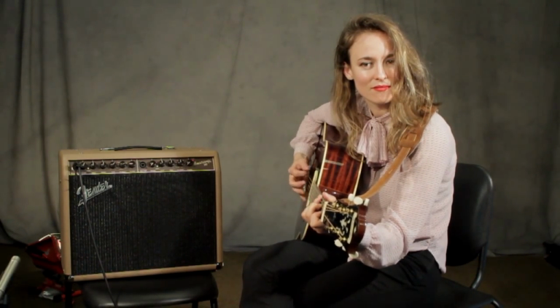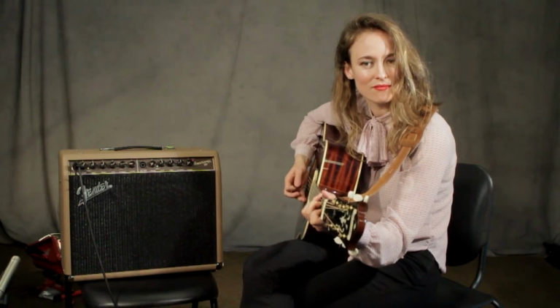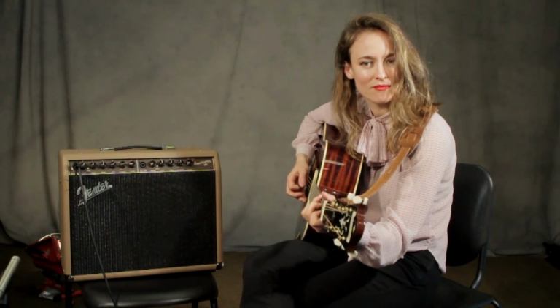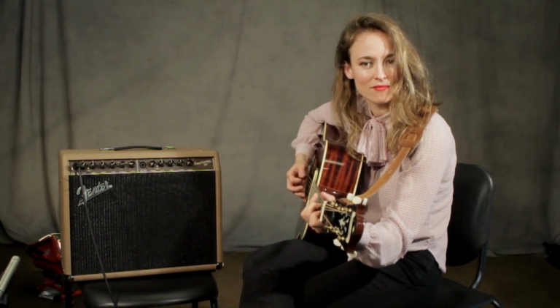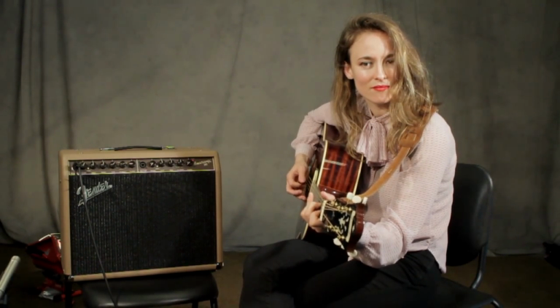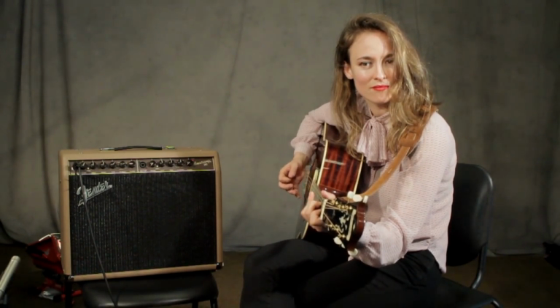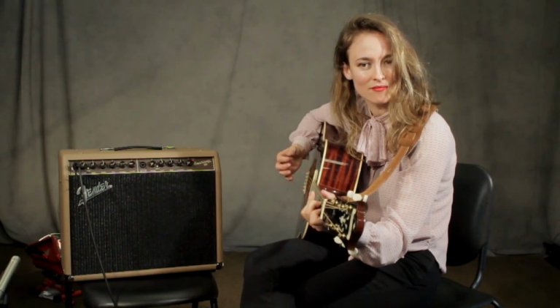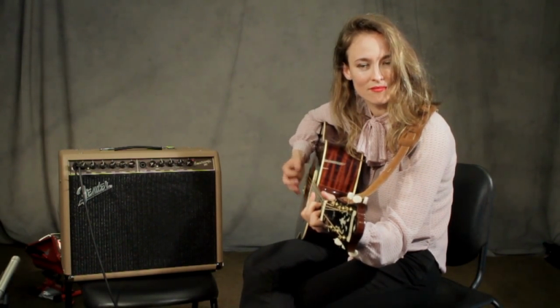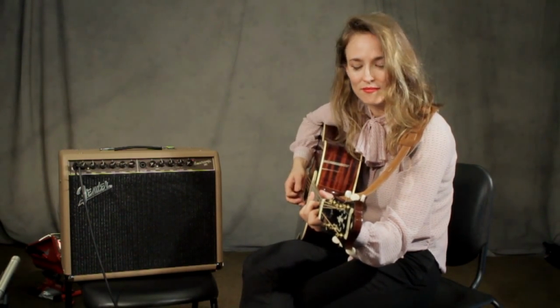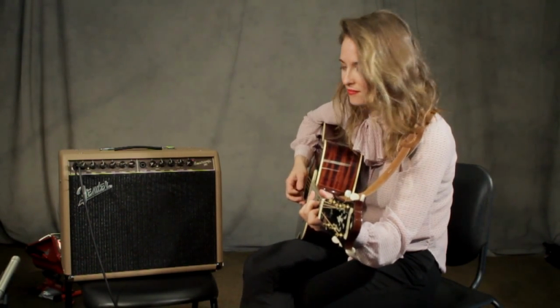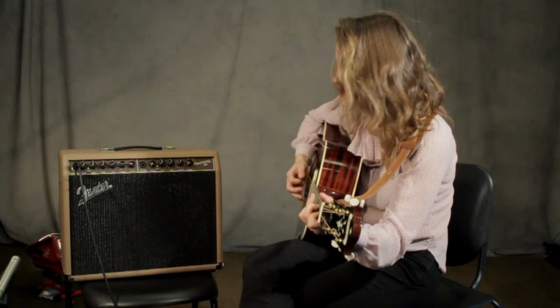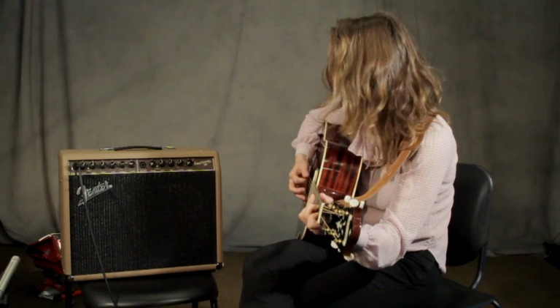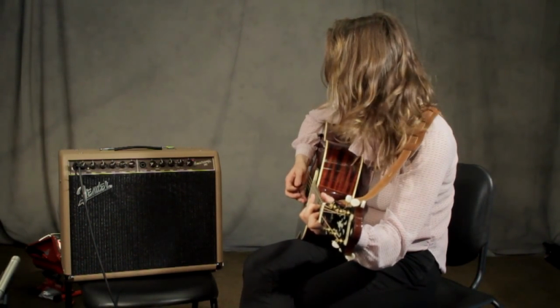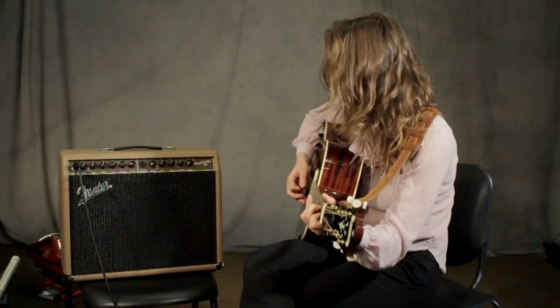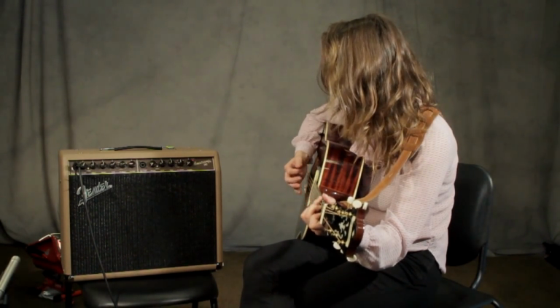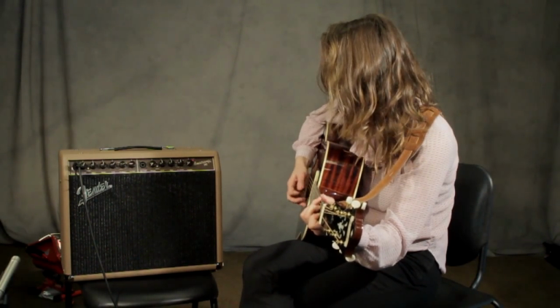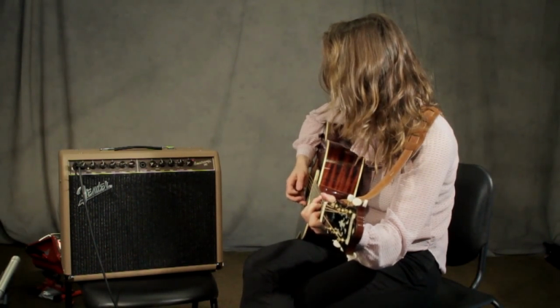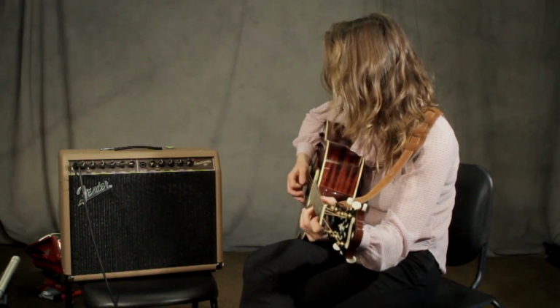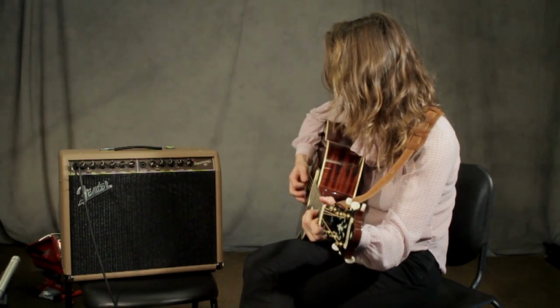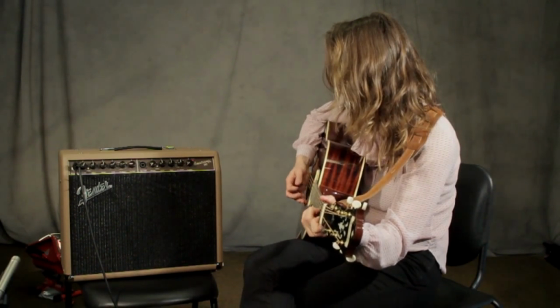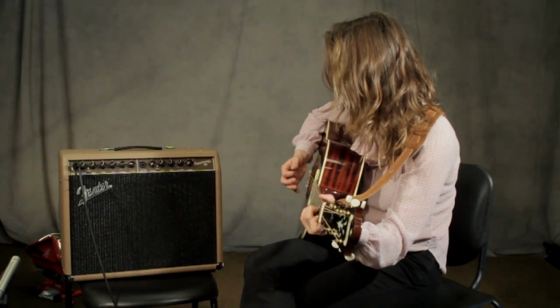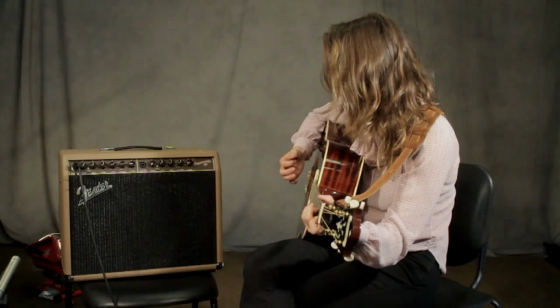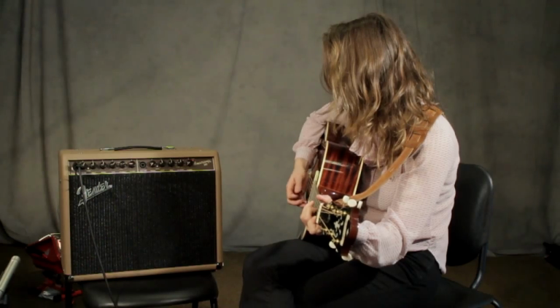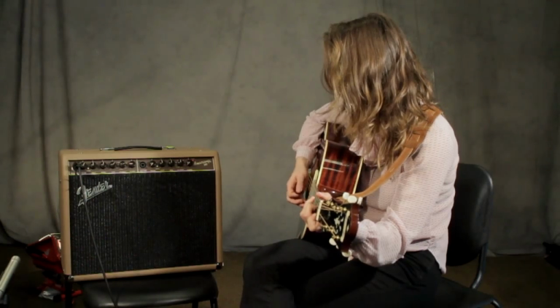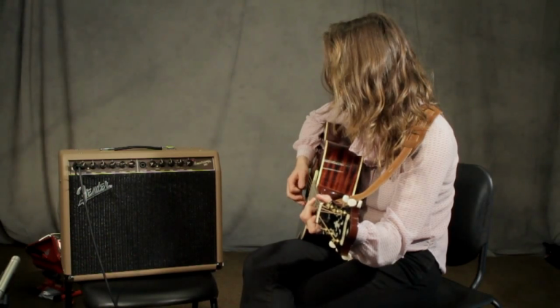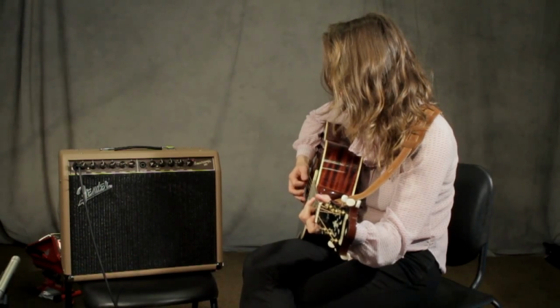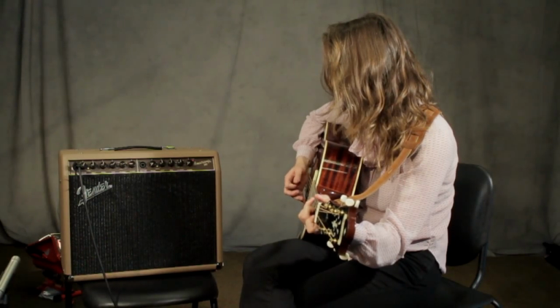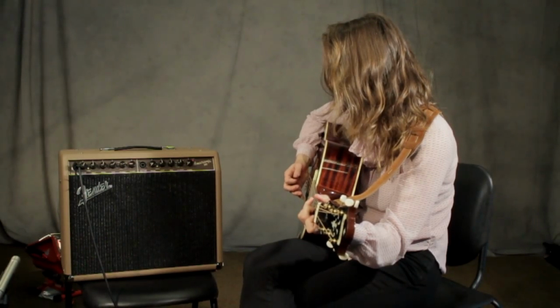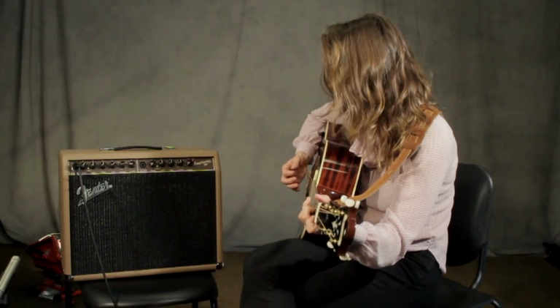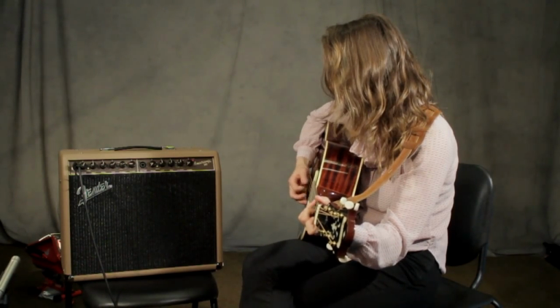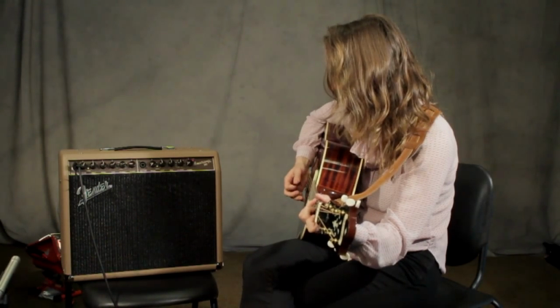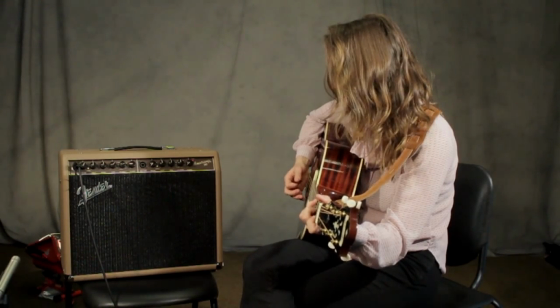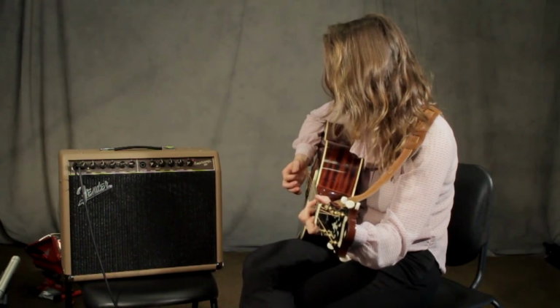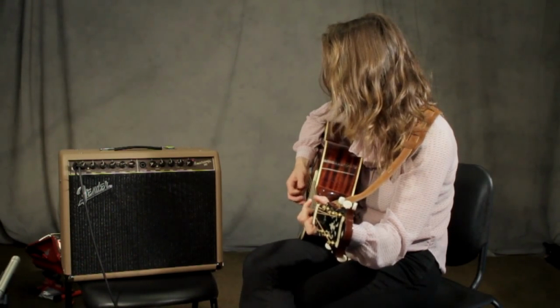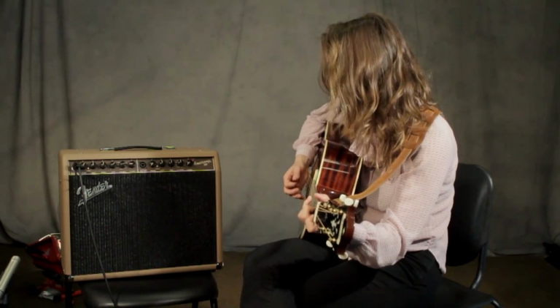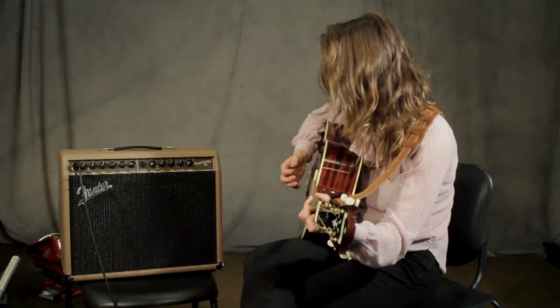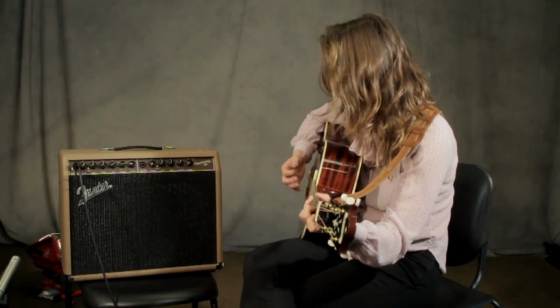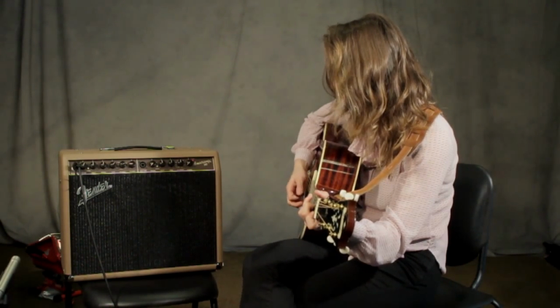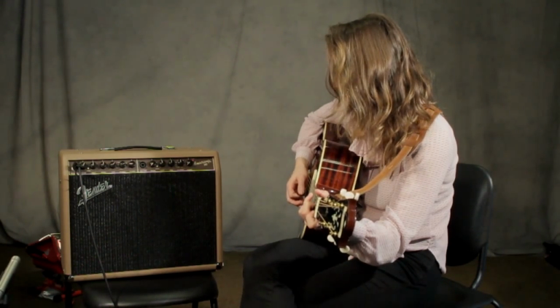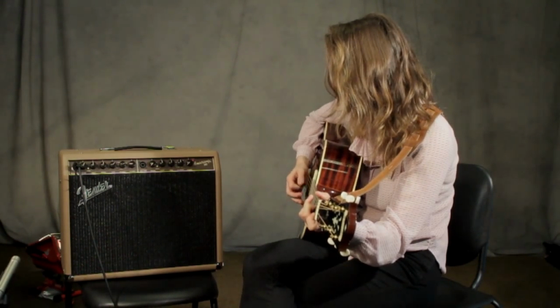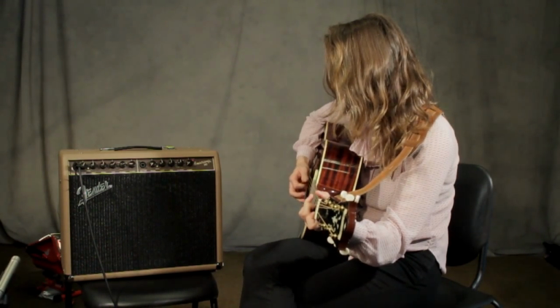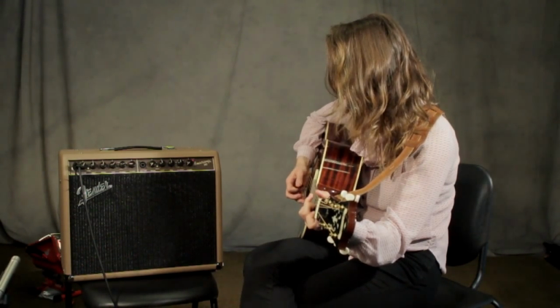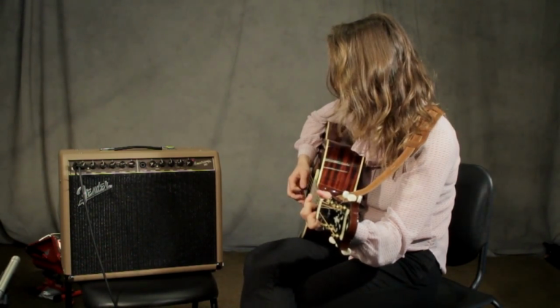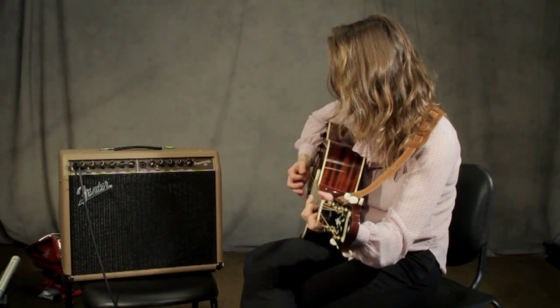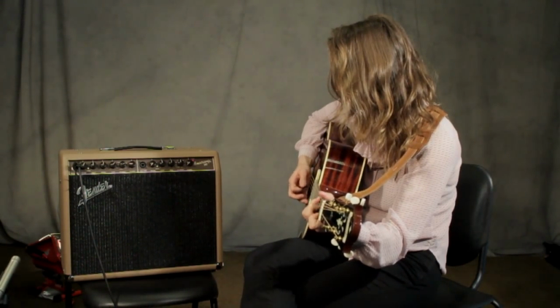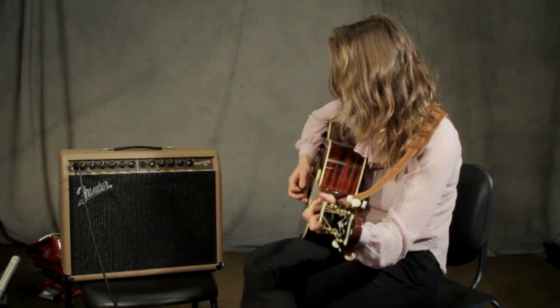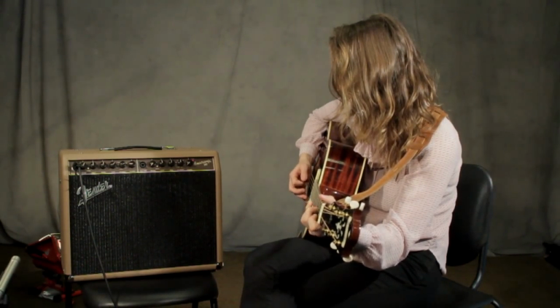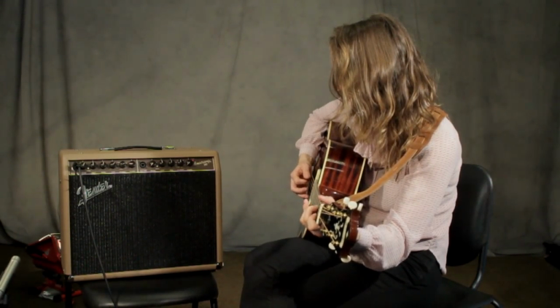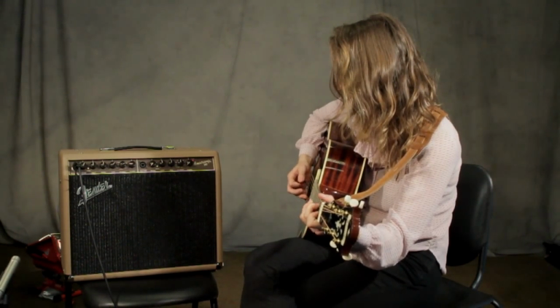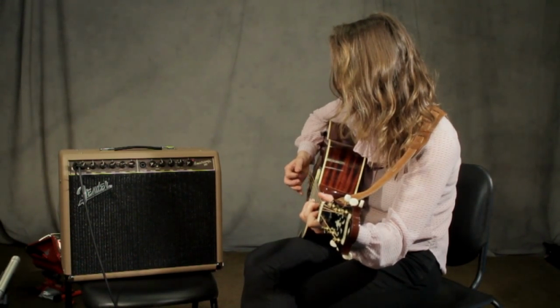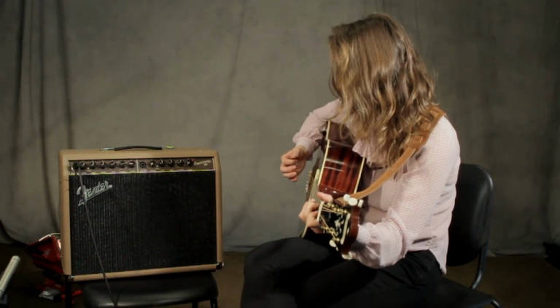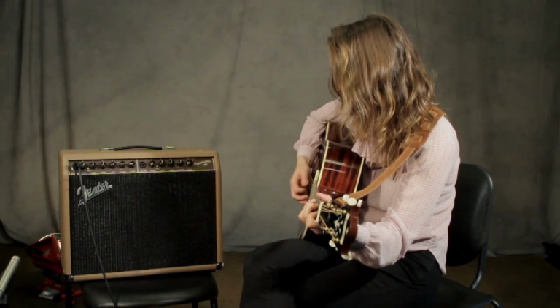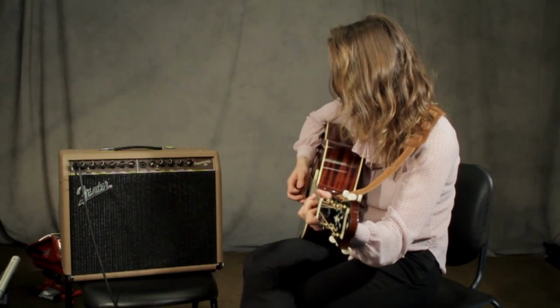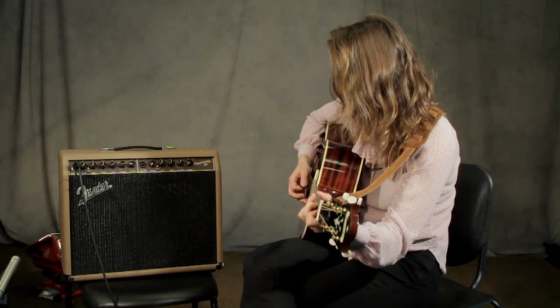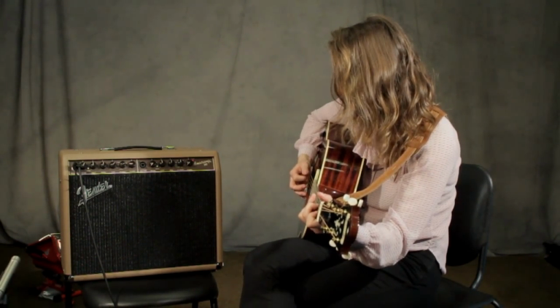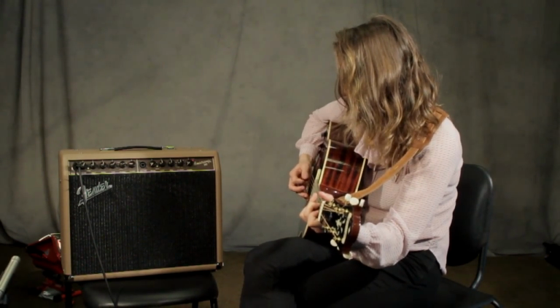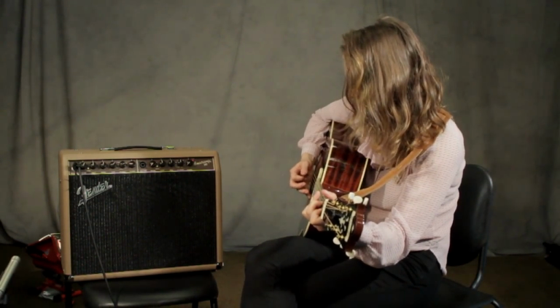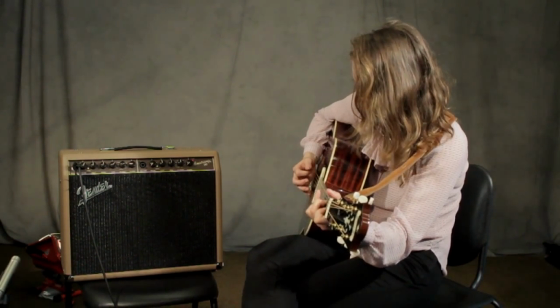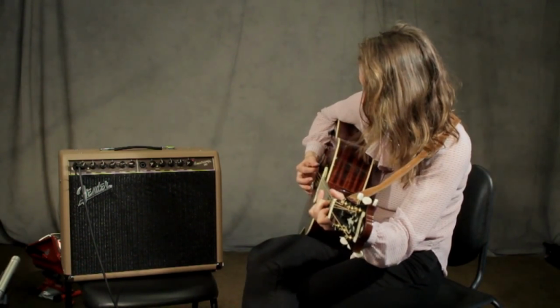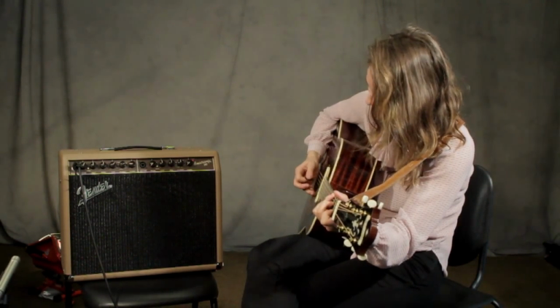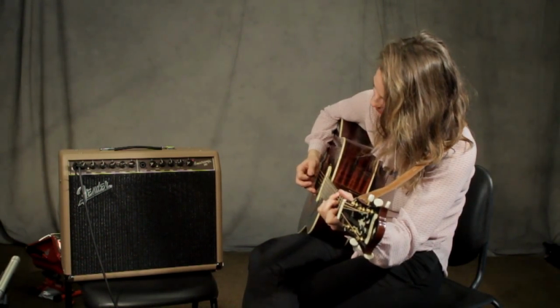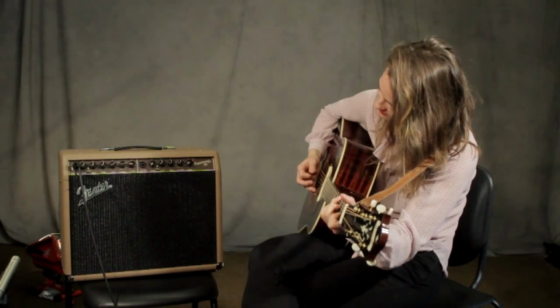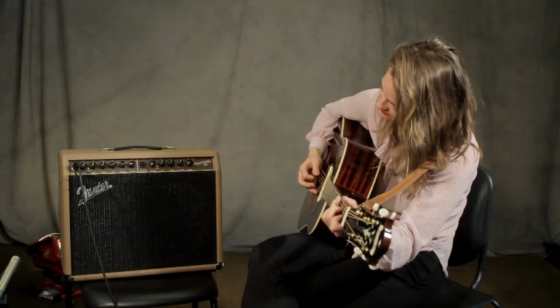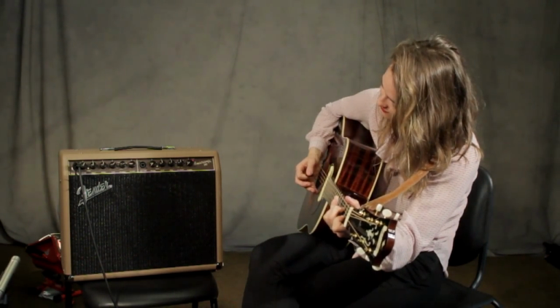Playing through the Acoustasonic 90 is Don Landis.